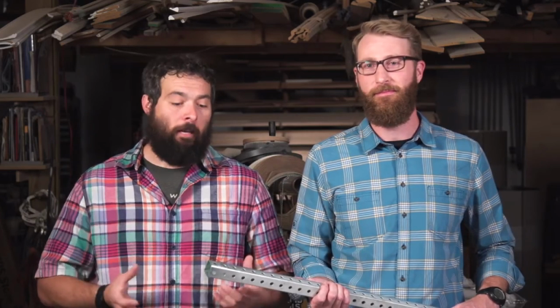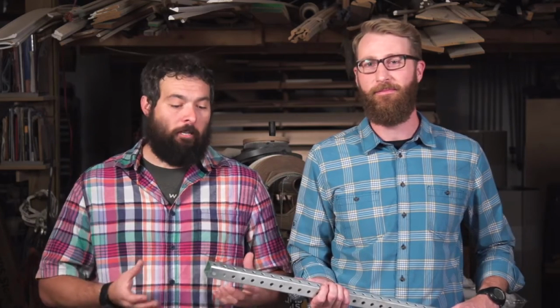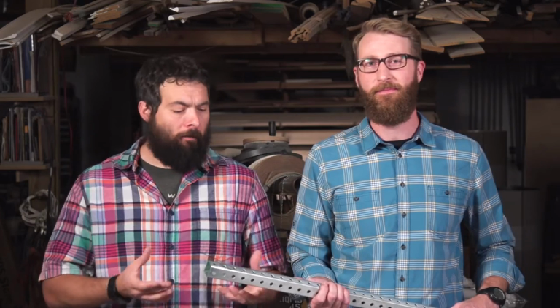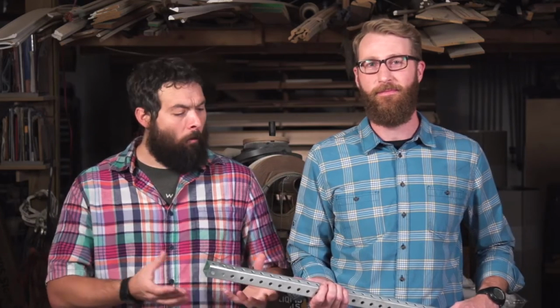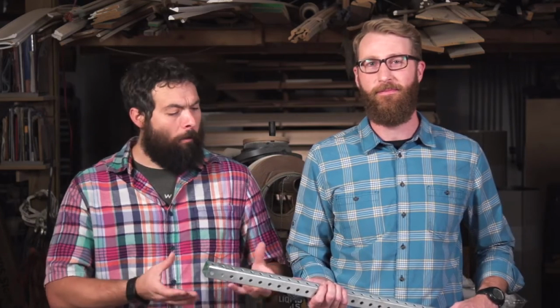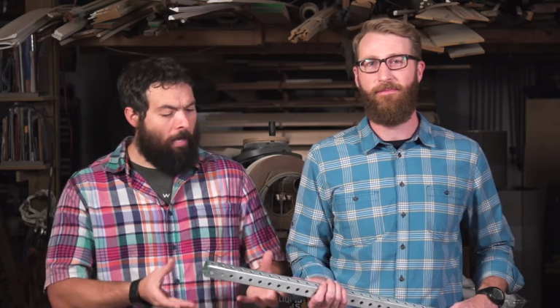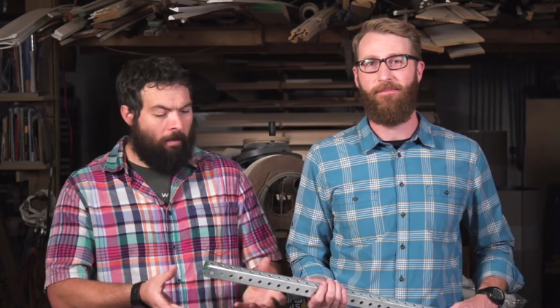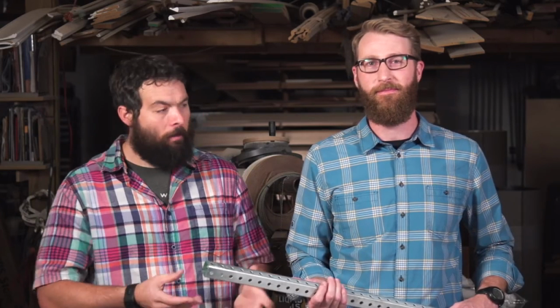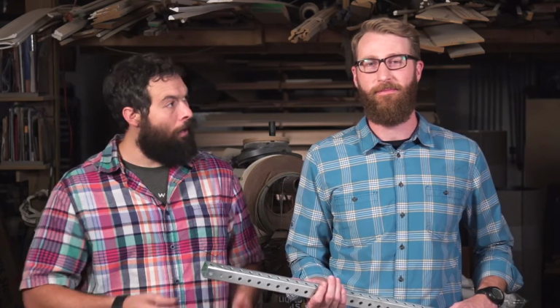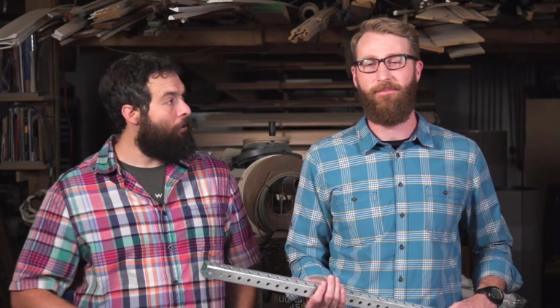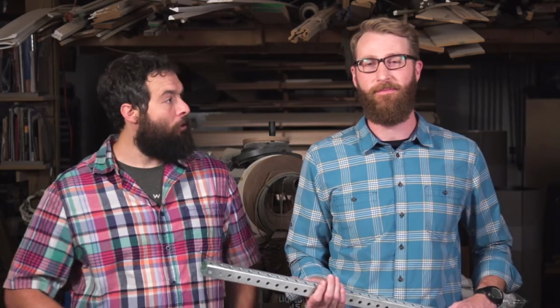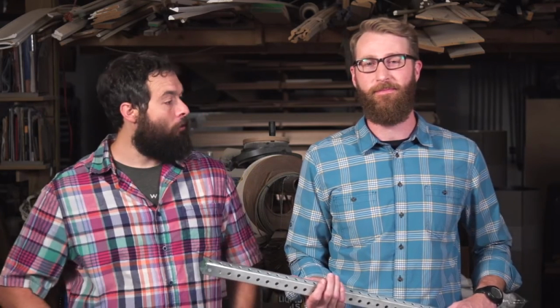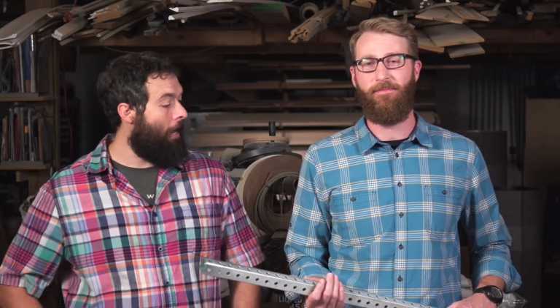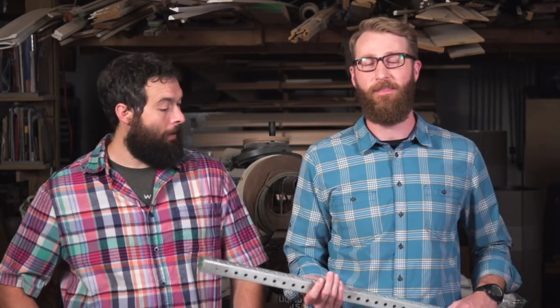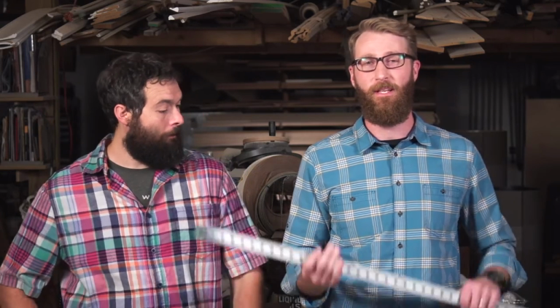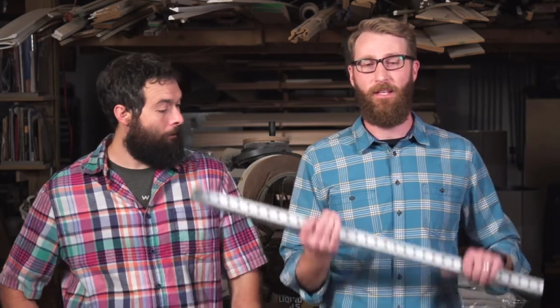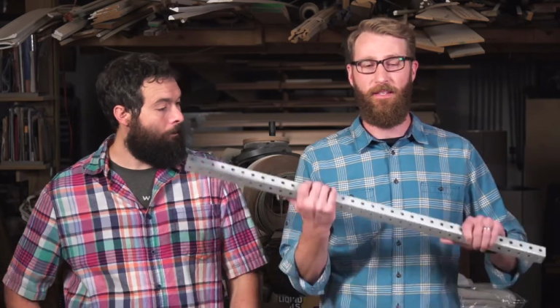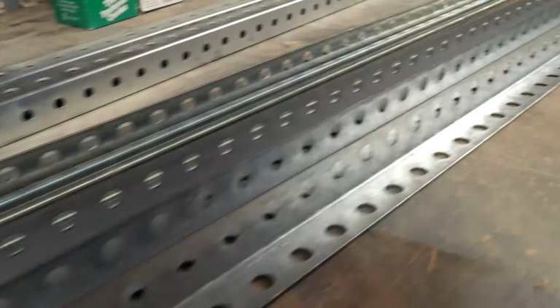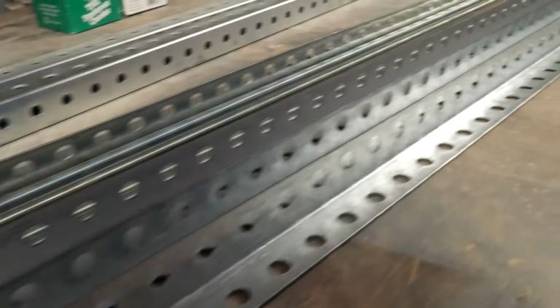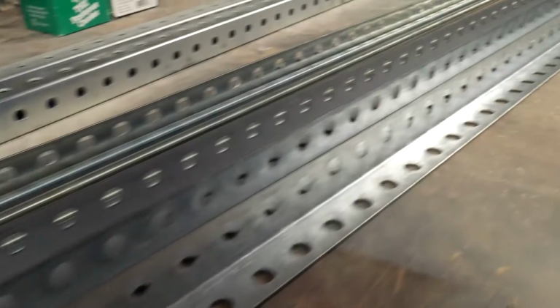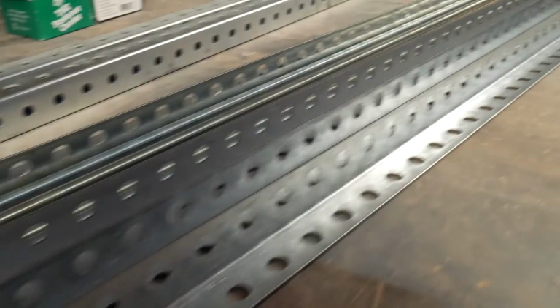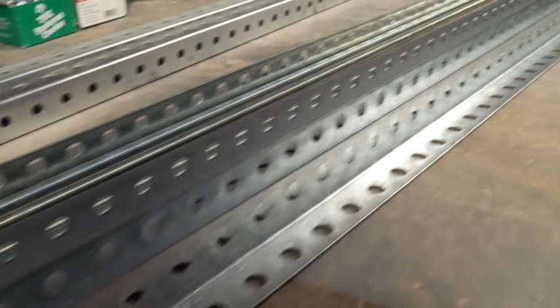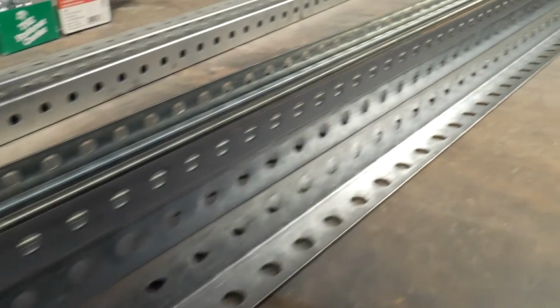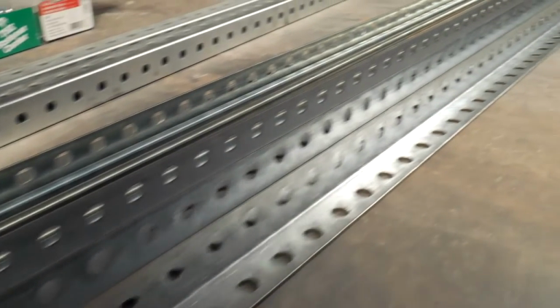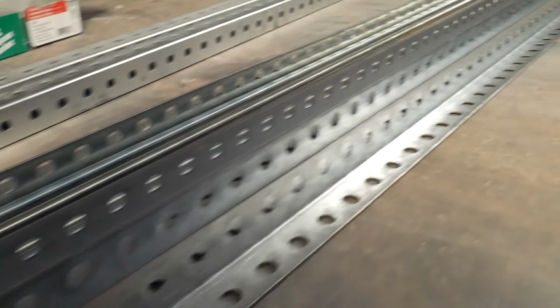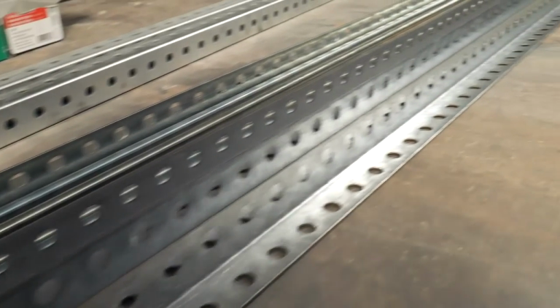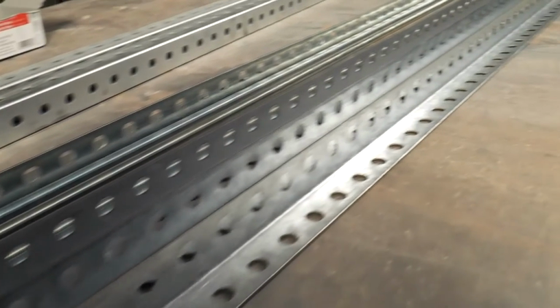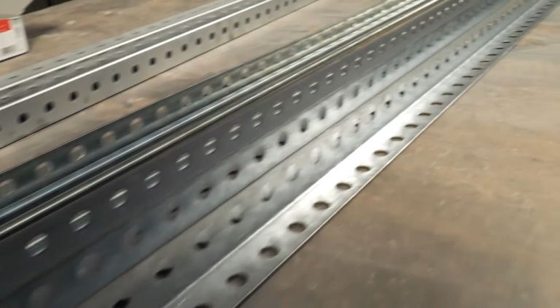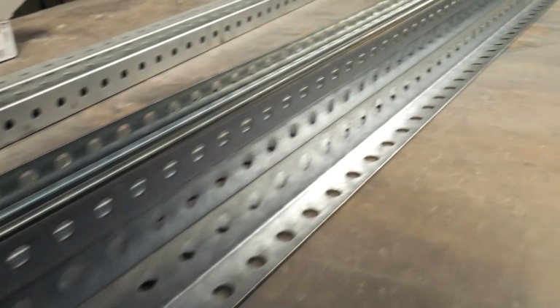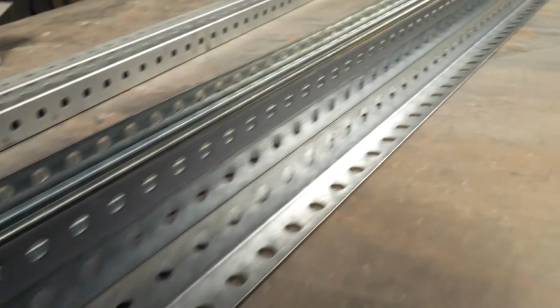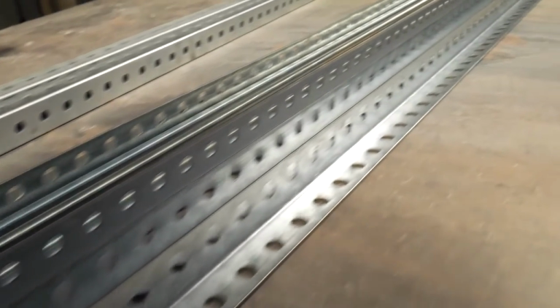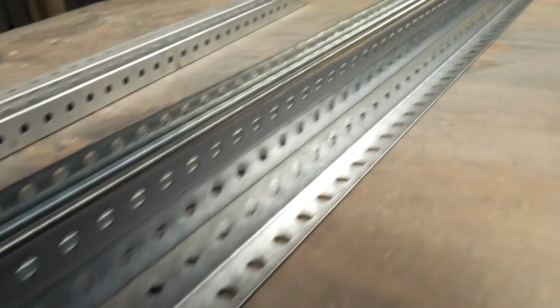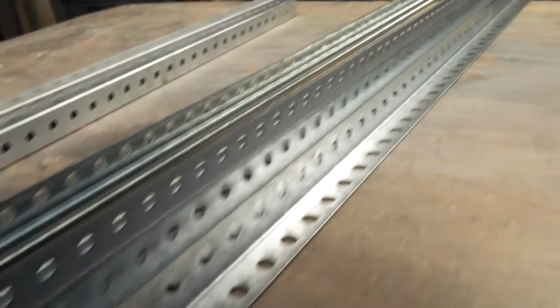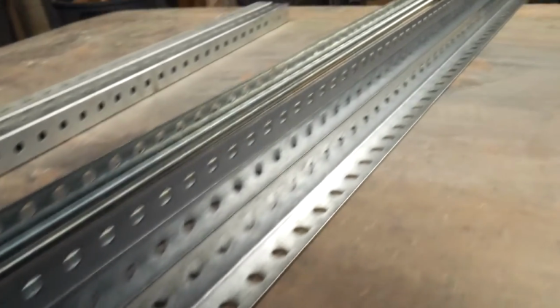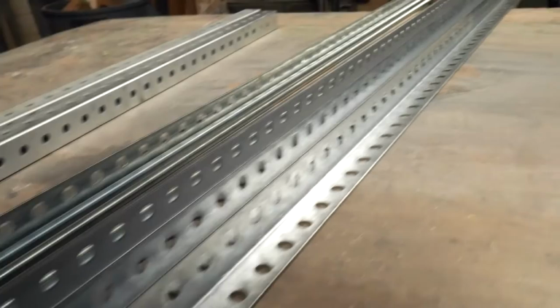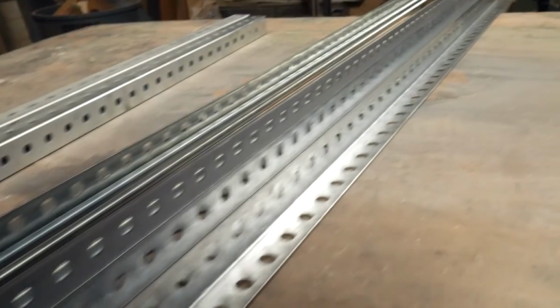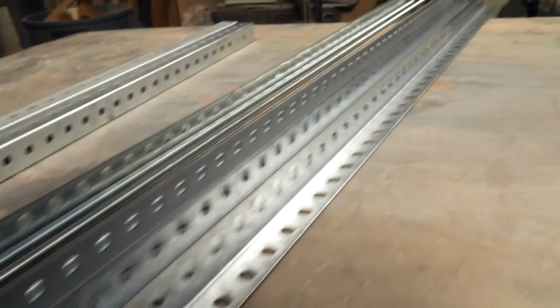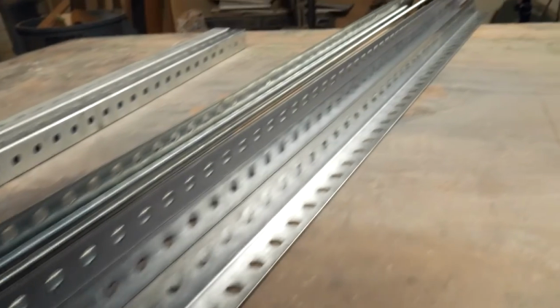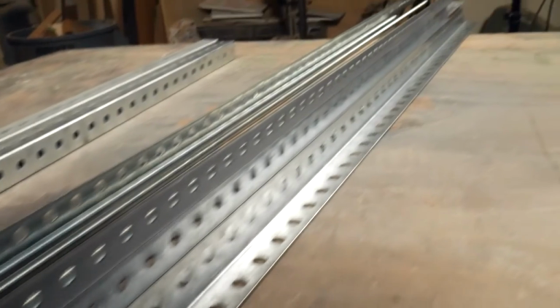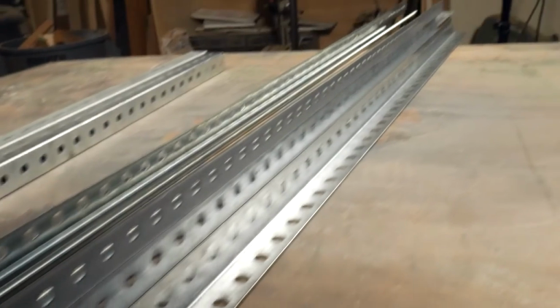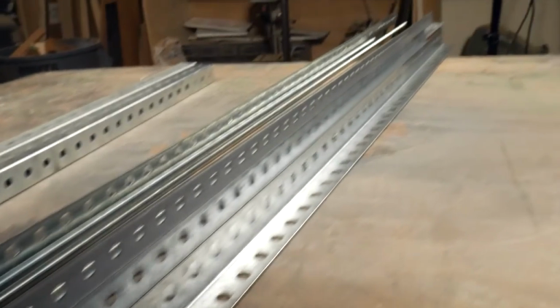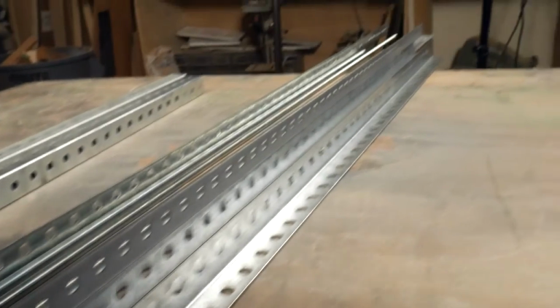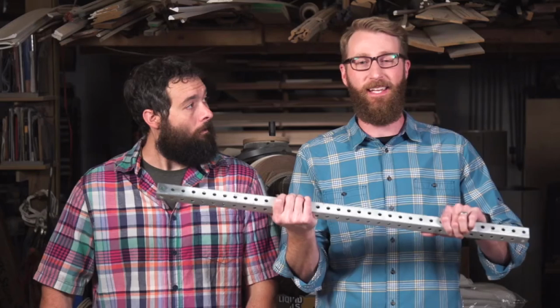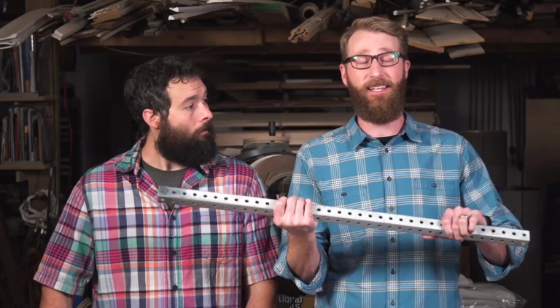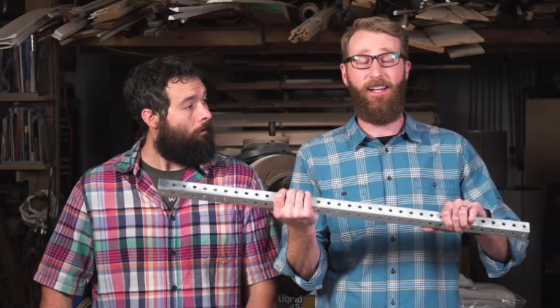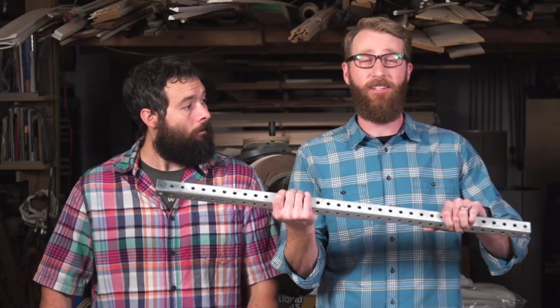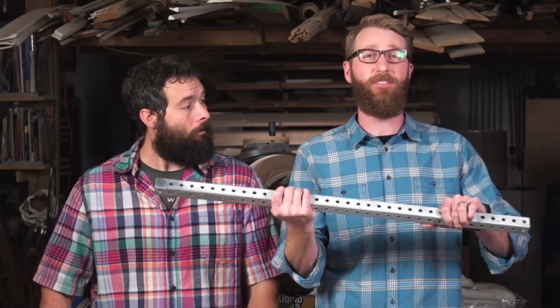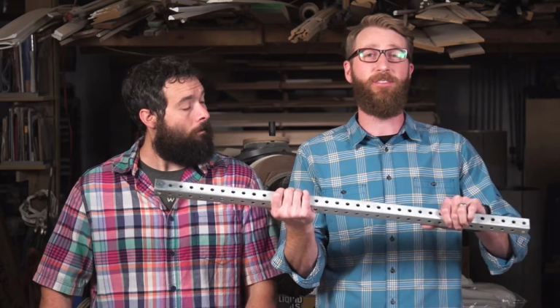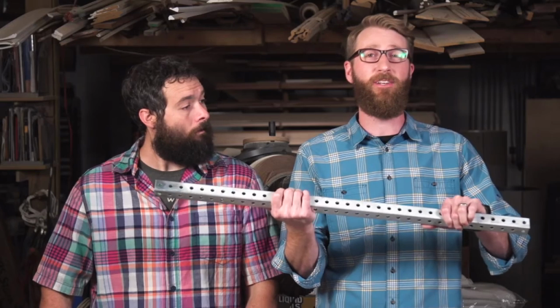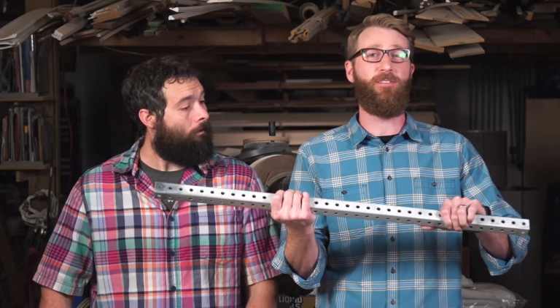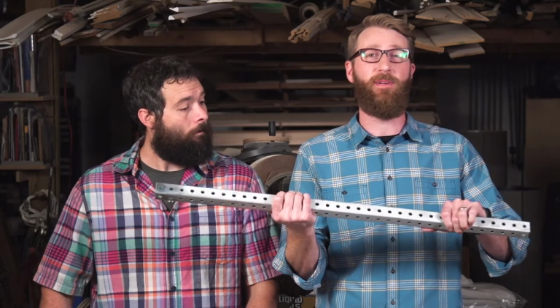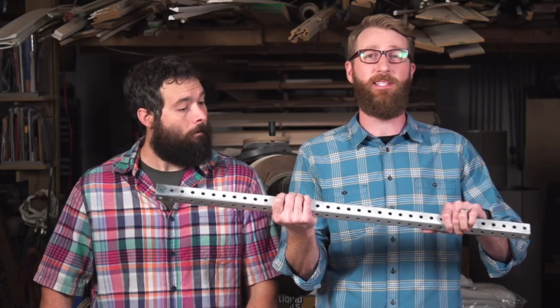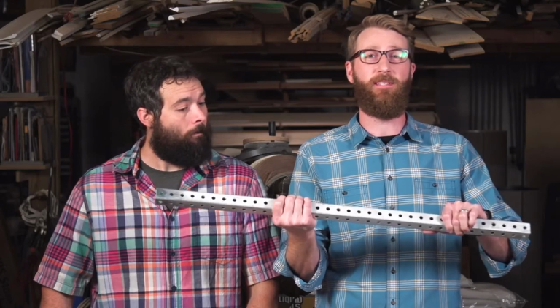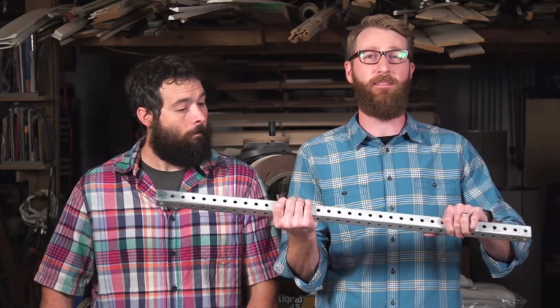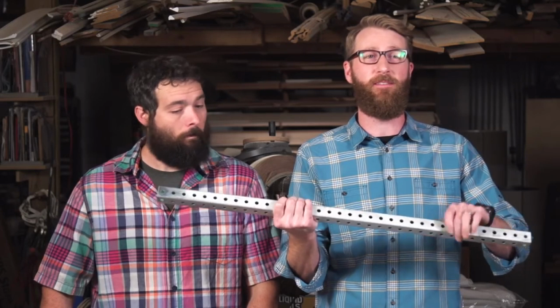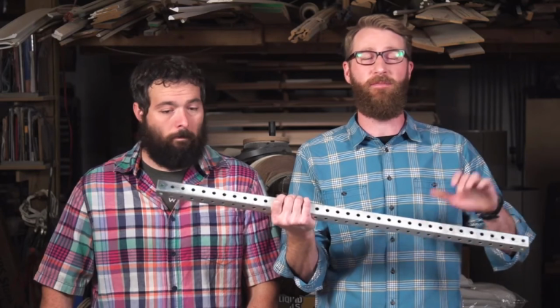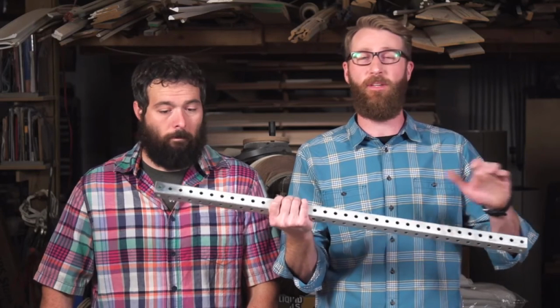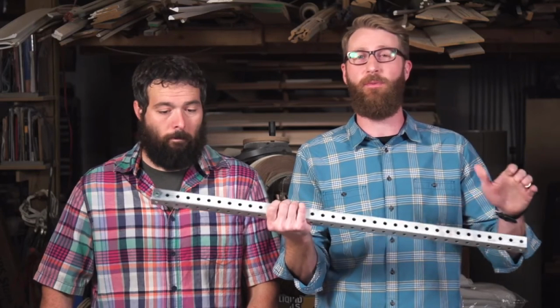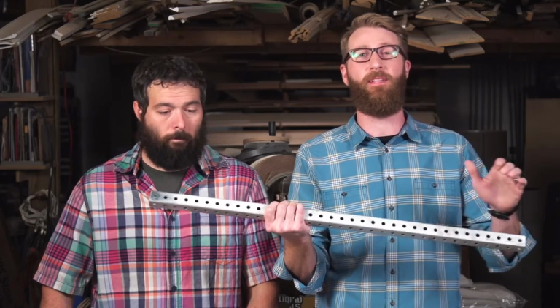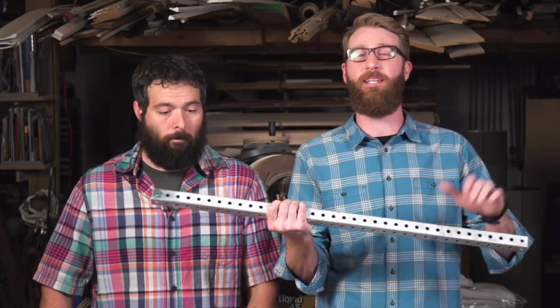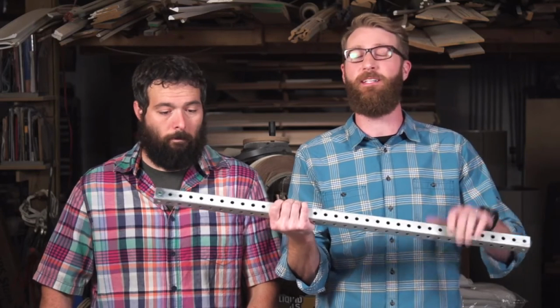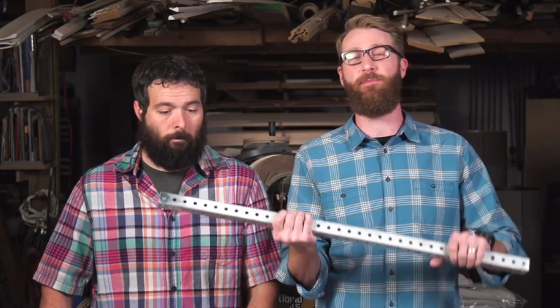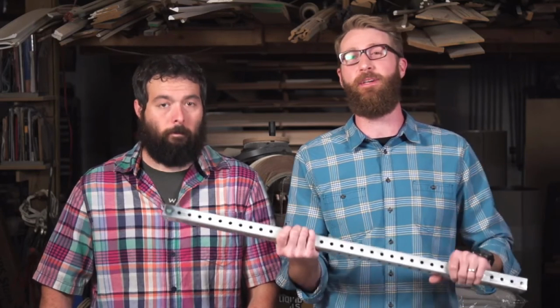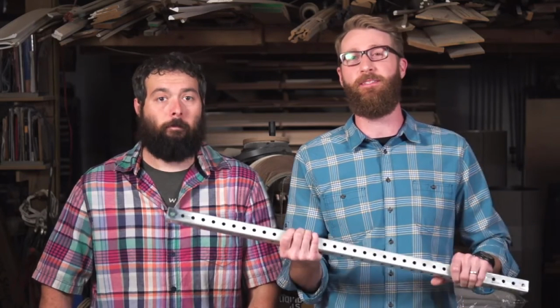Jimmy, what makes this stuff so great? This stuff is super versatile and you can practically build anything and also customize it to fit within any space.